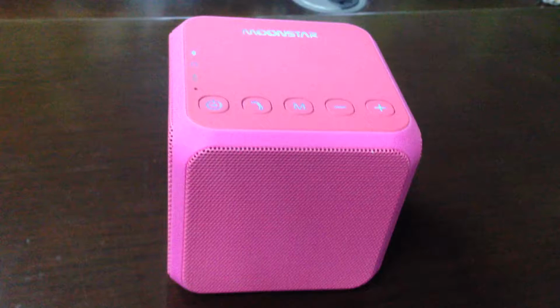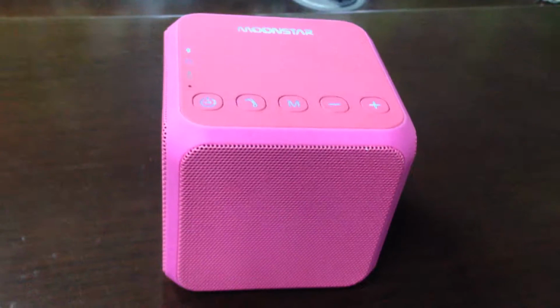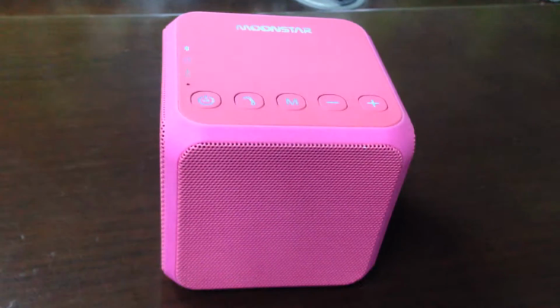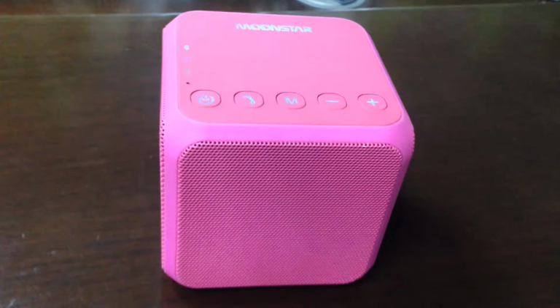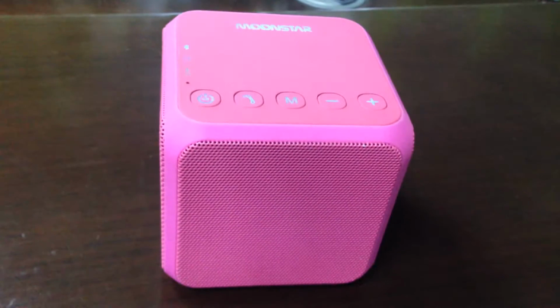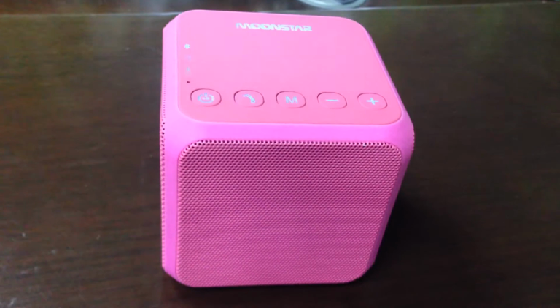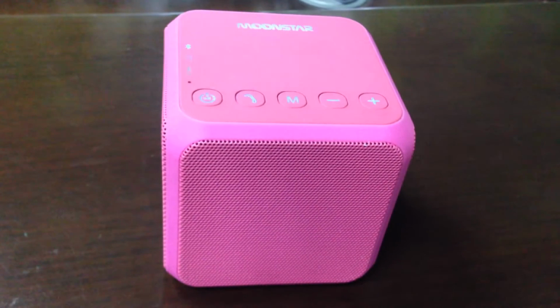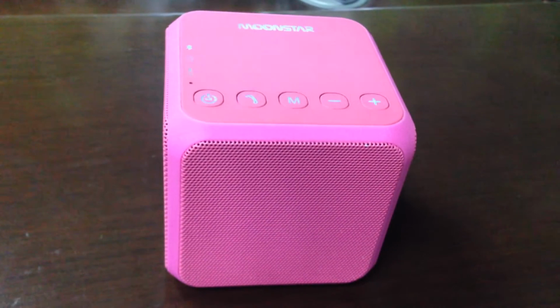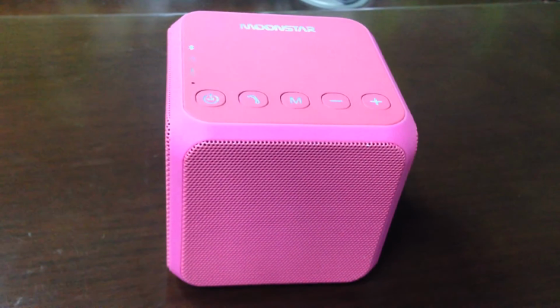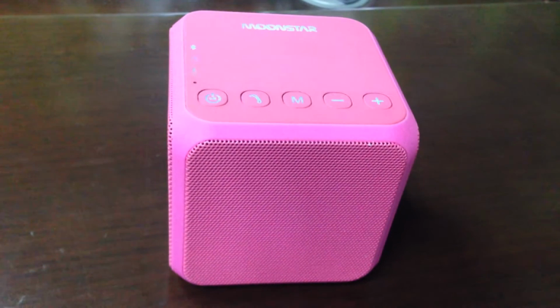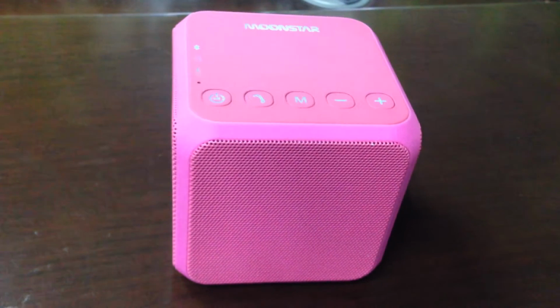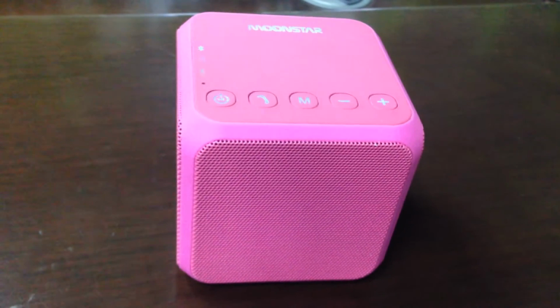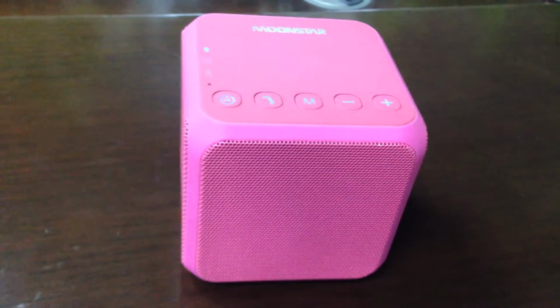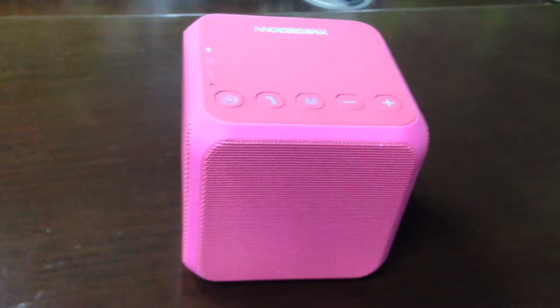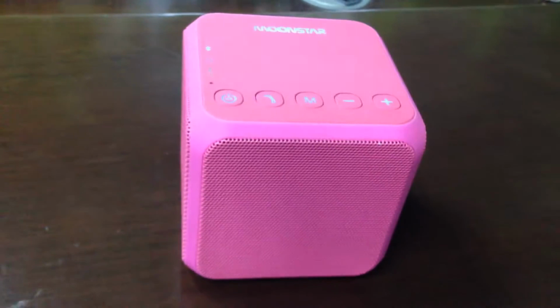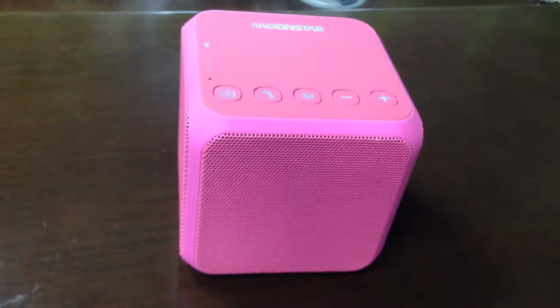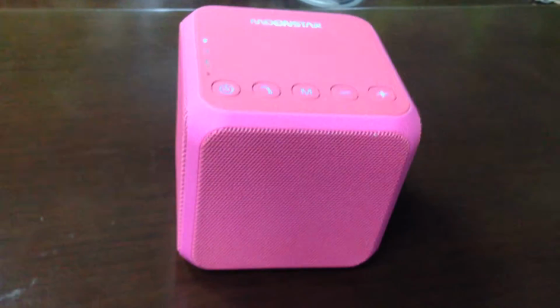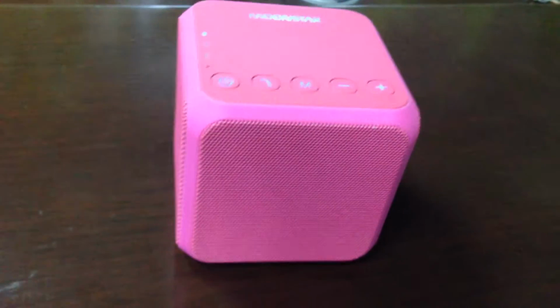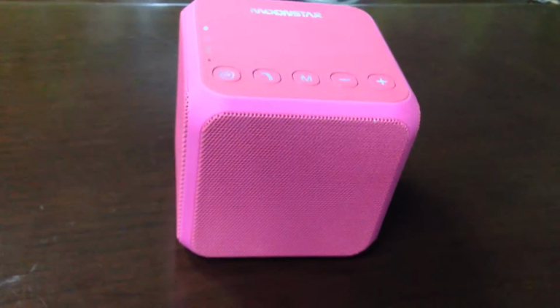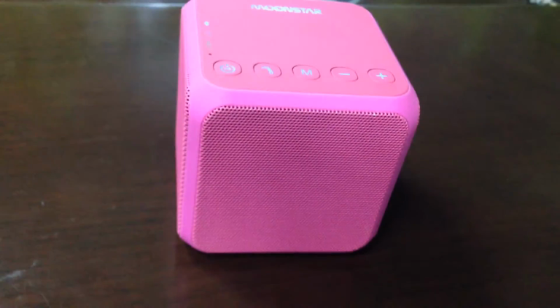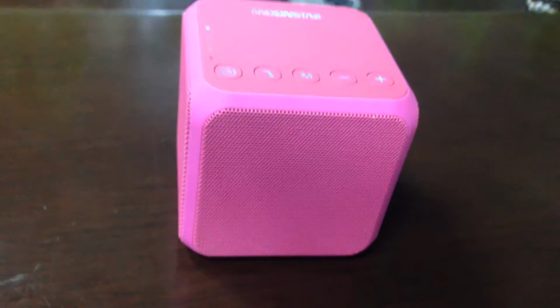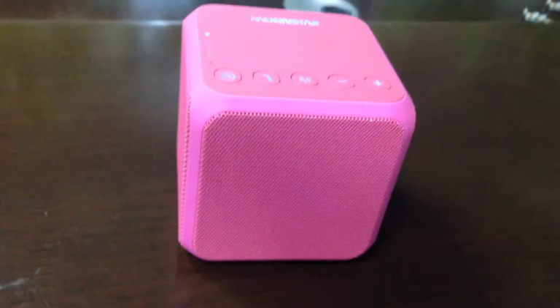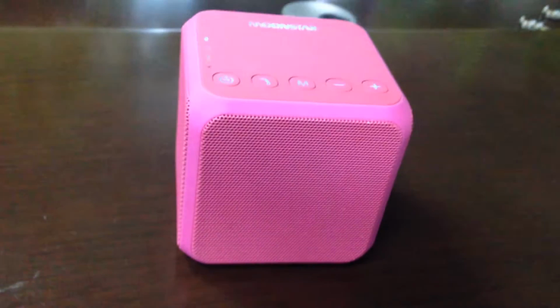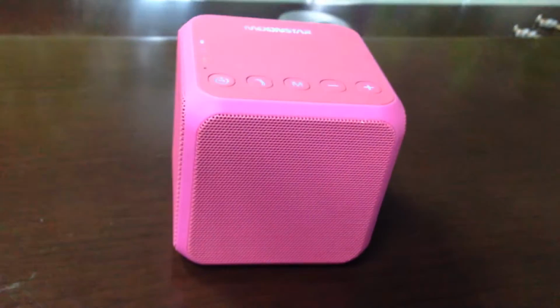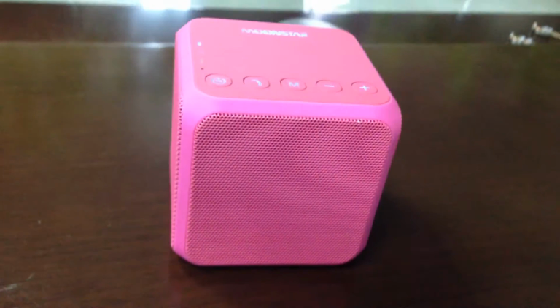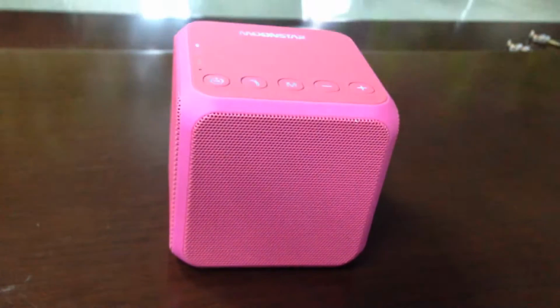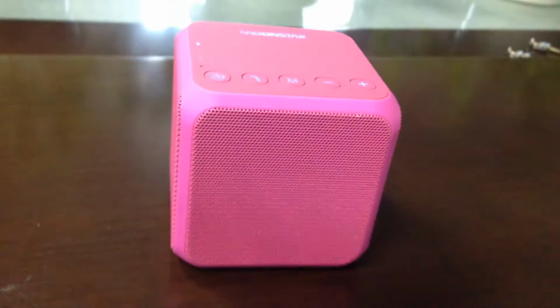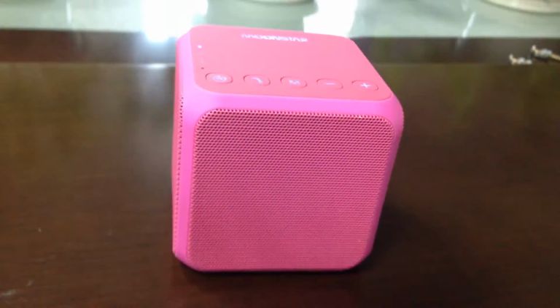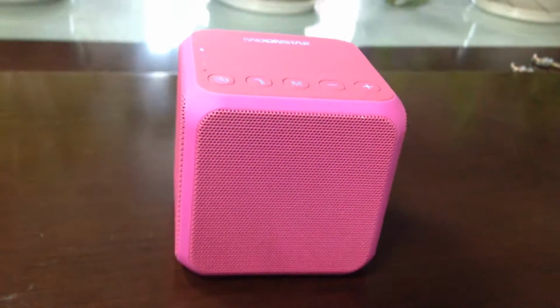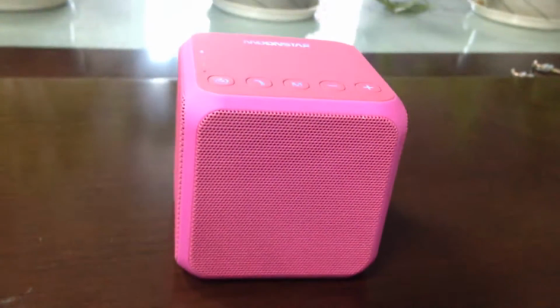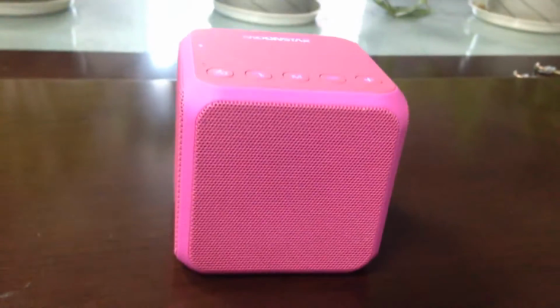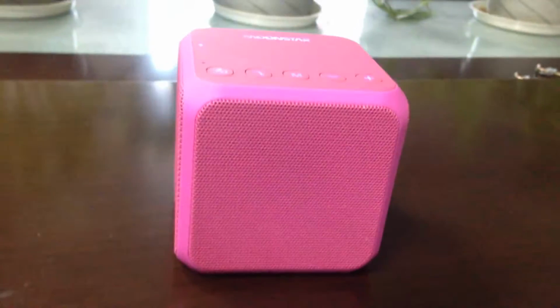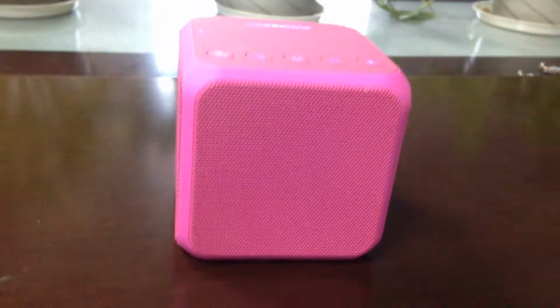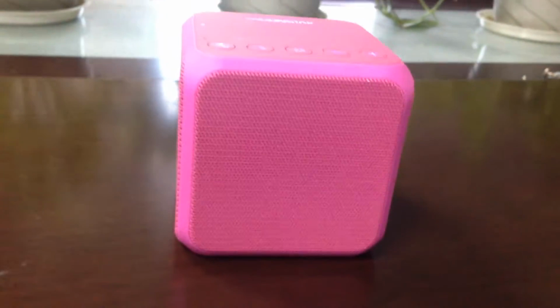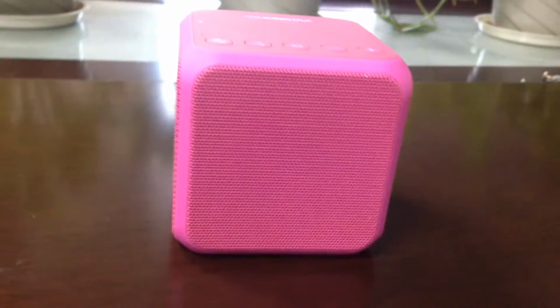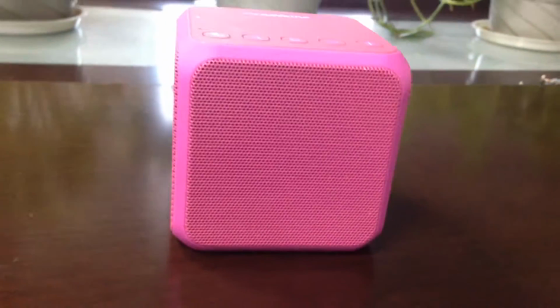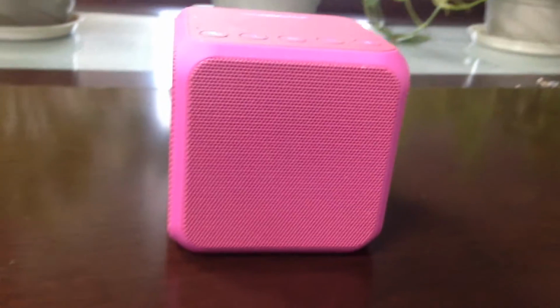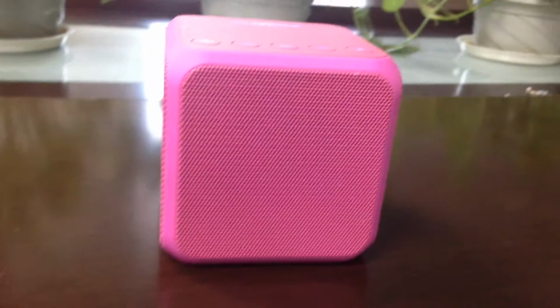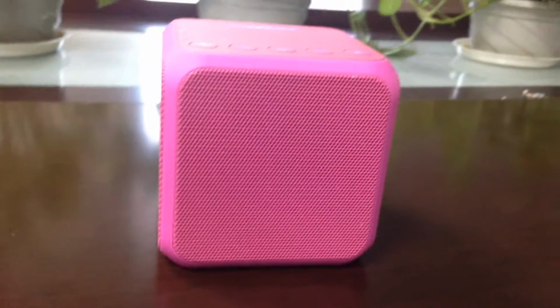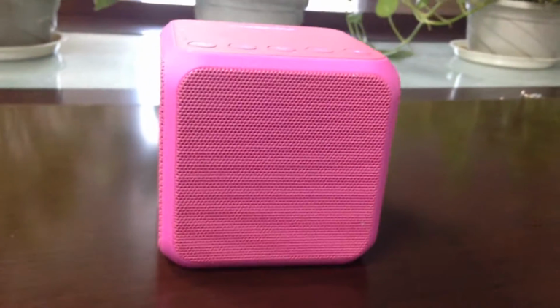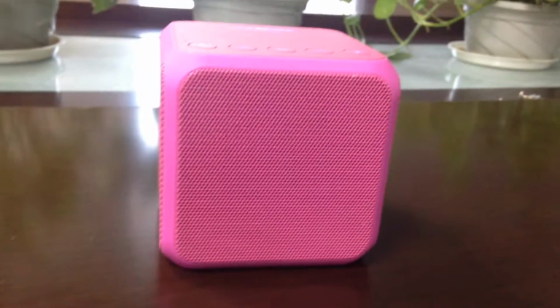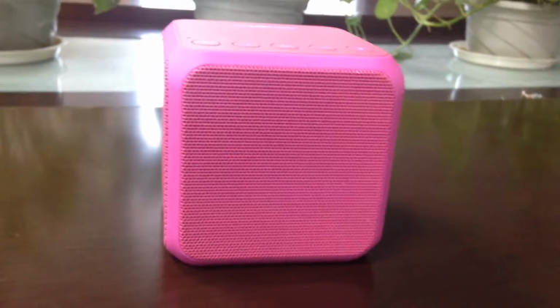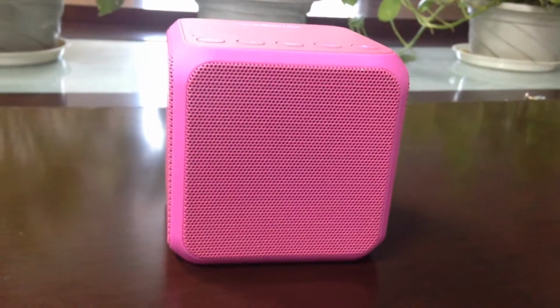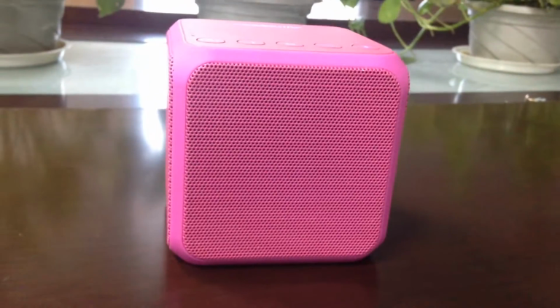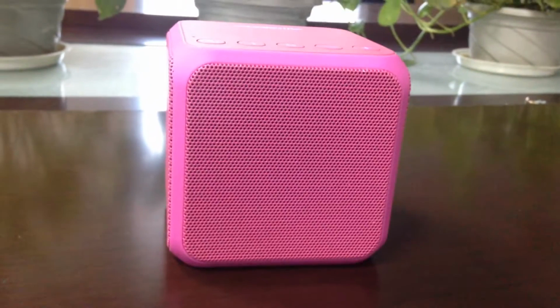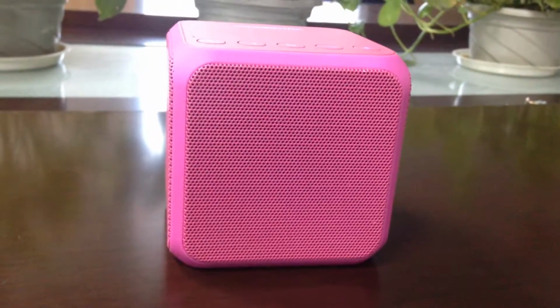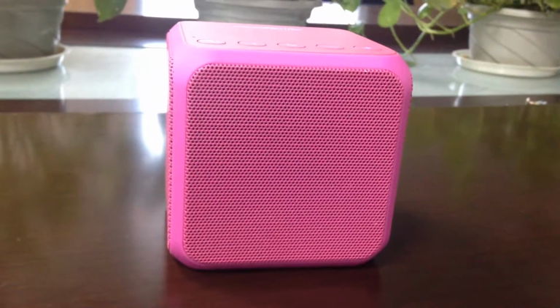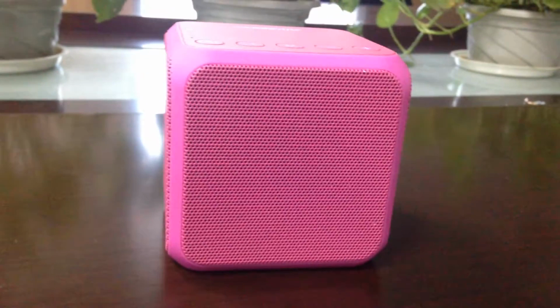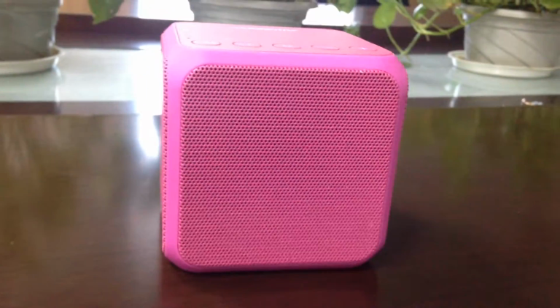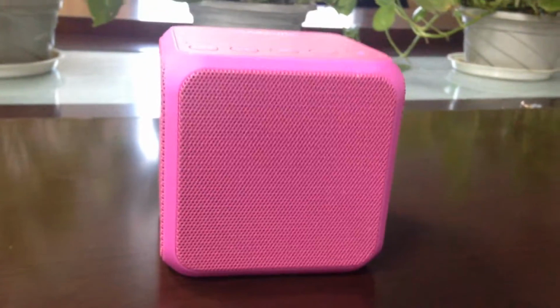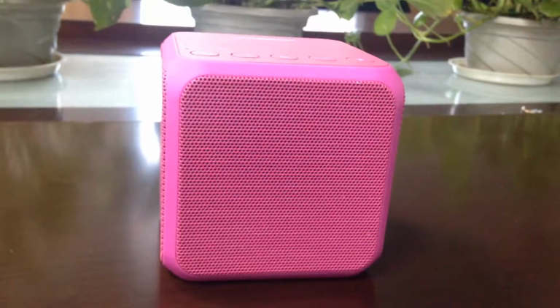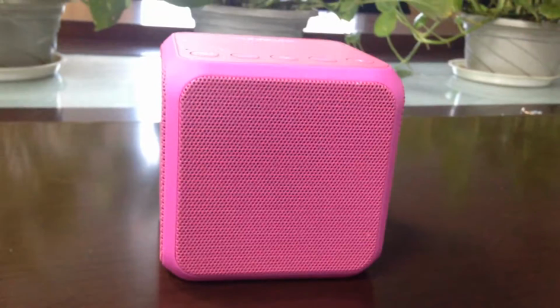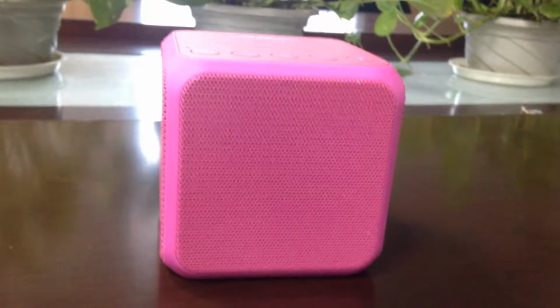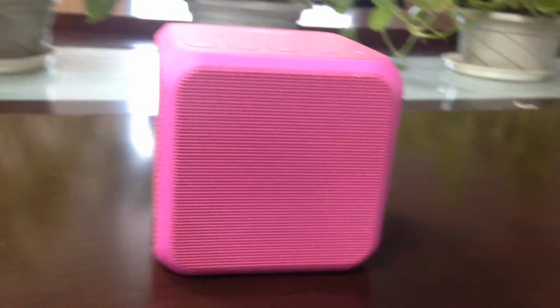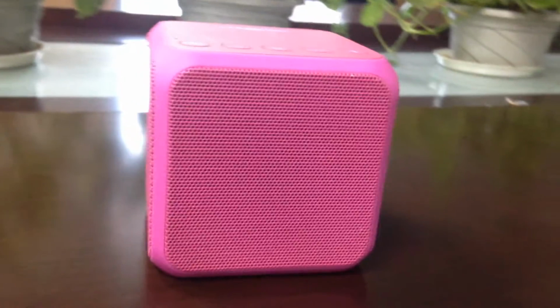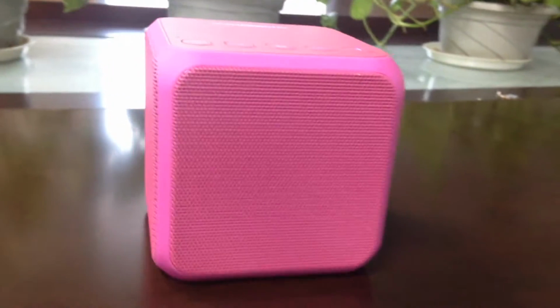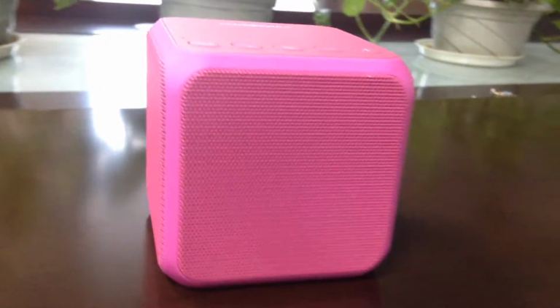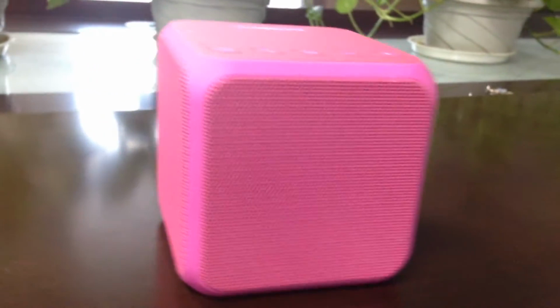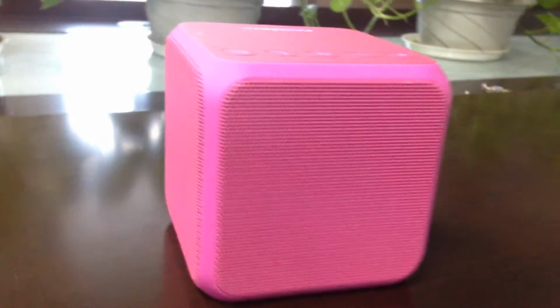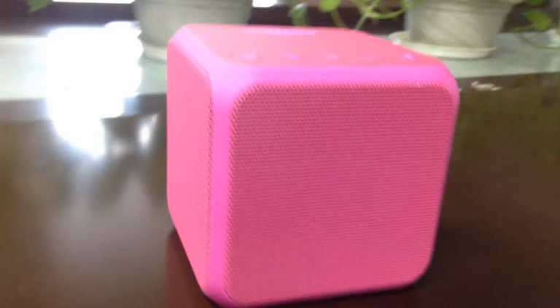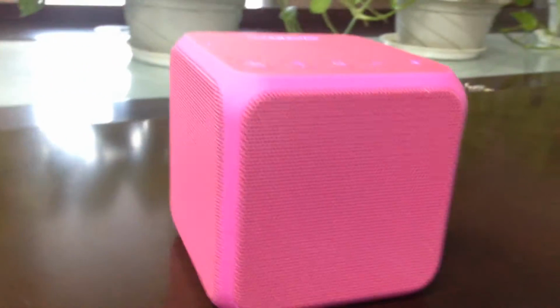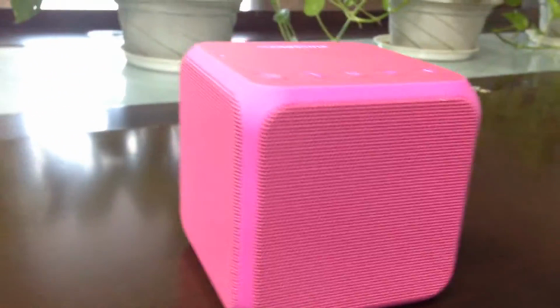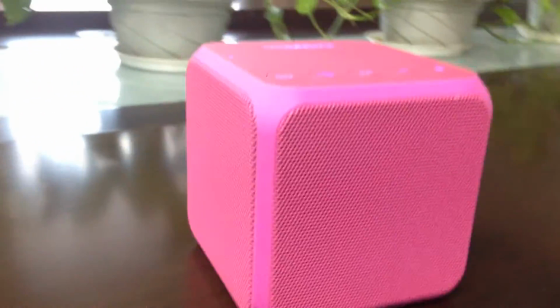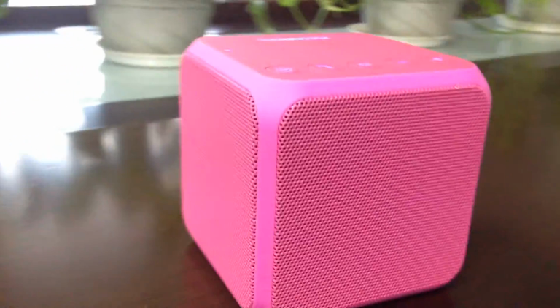Hi, this is Senjun Shin Technology. I would like to introduce you to a Bluetooth speaker, HR-B10.